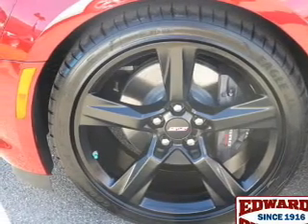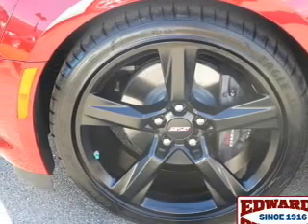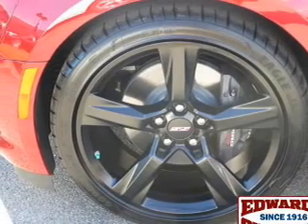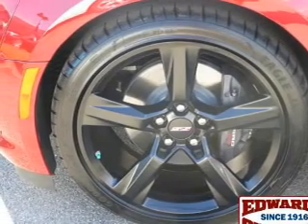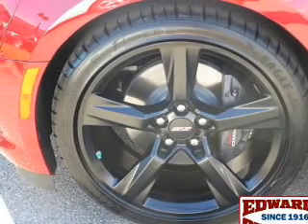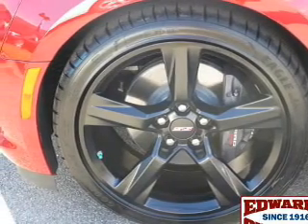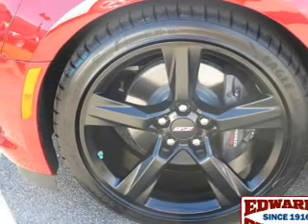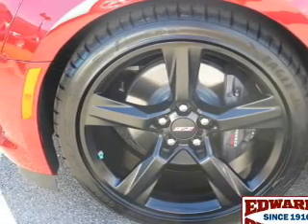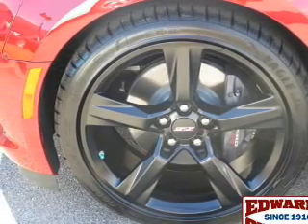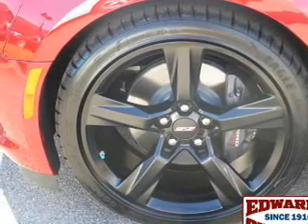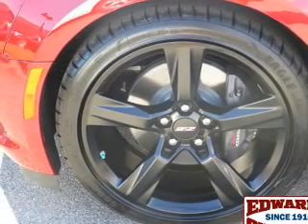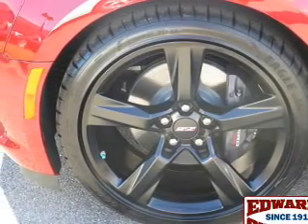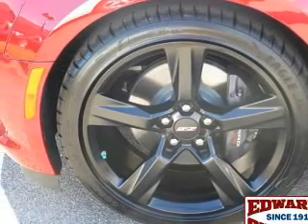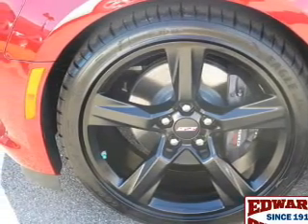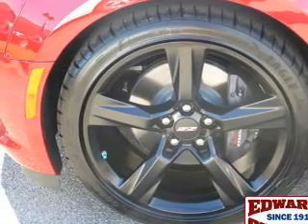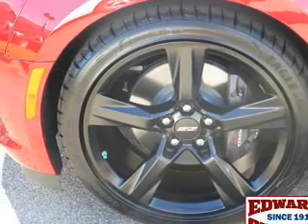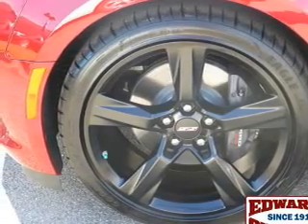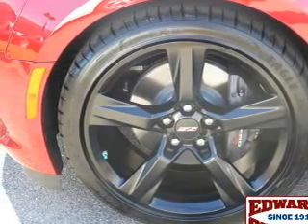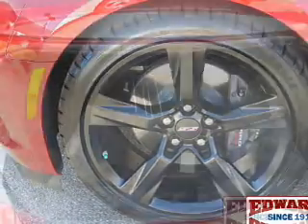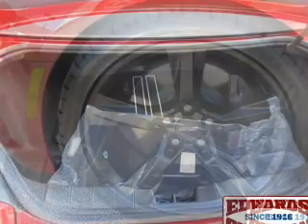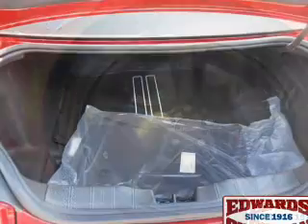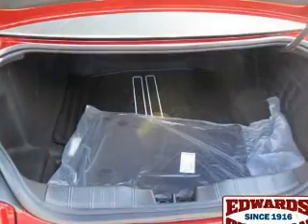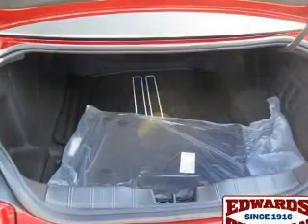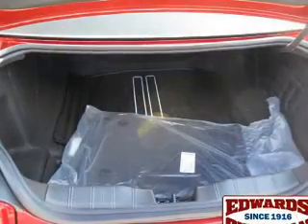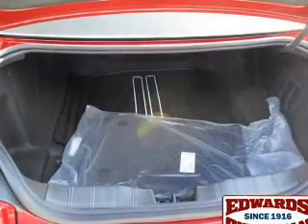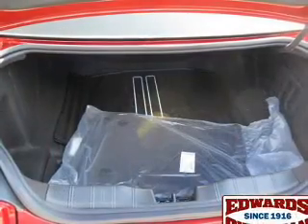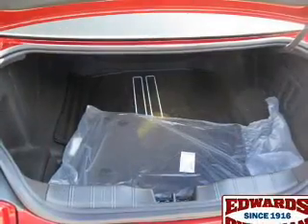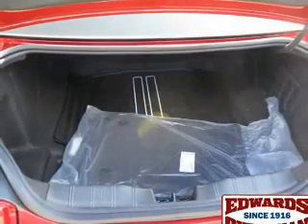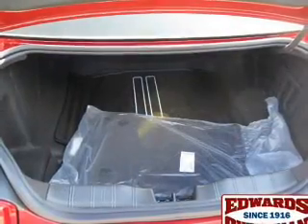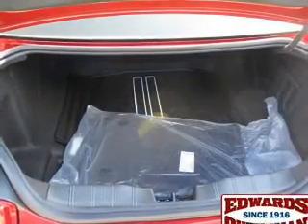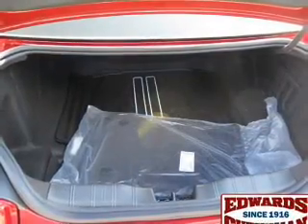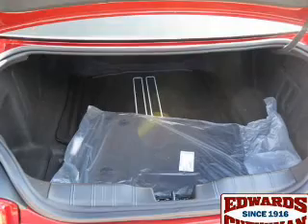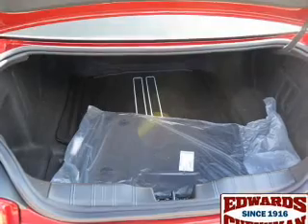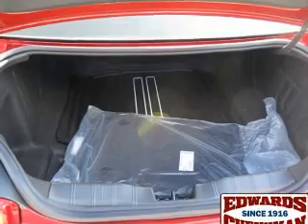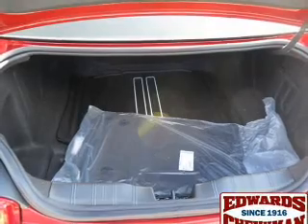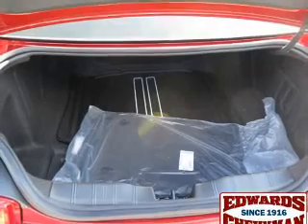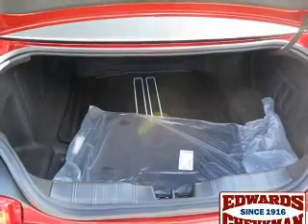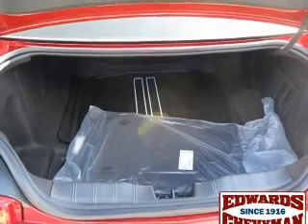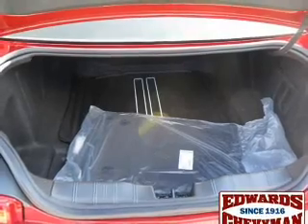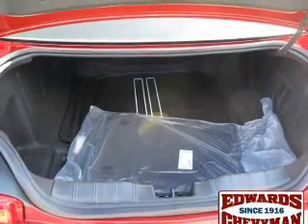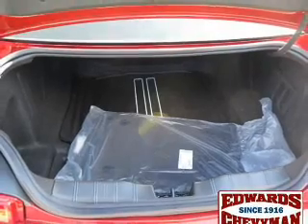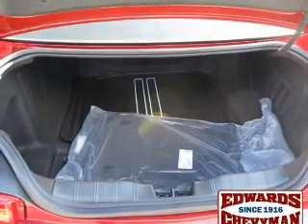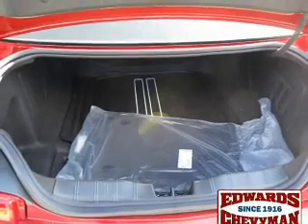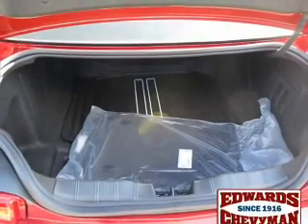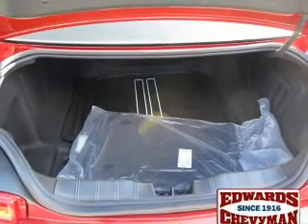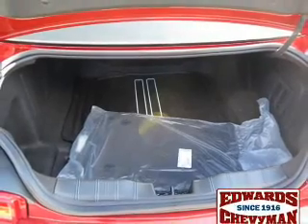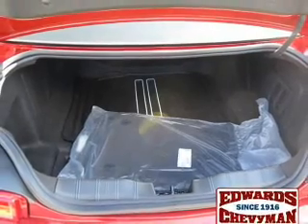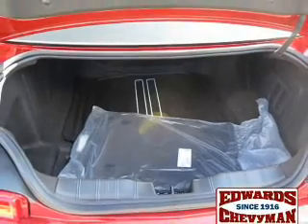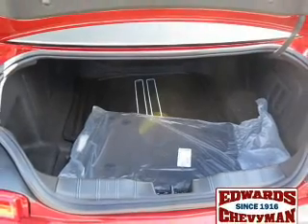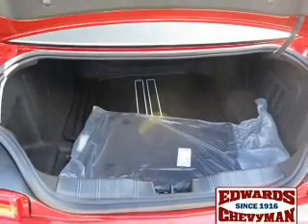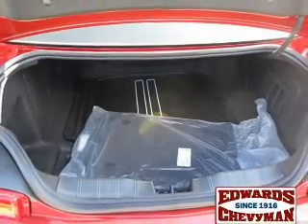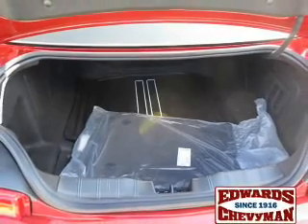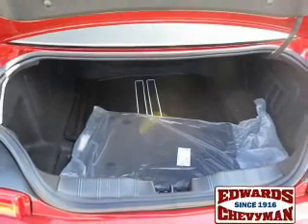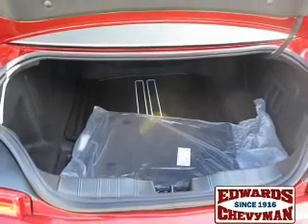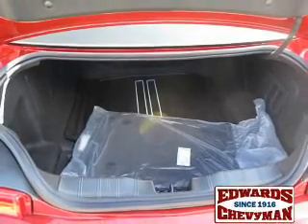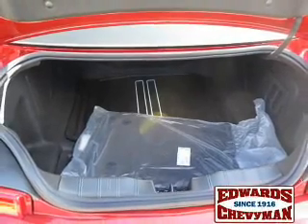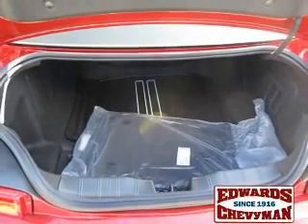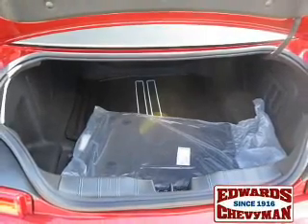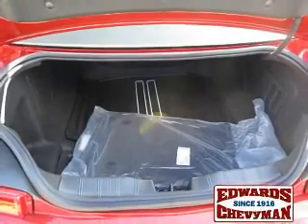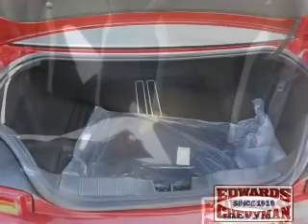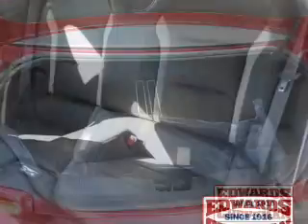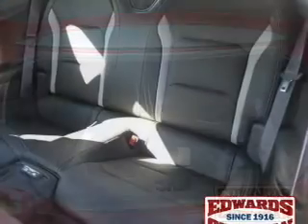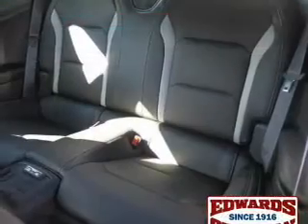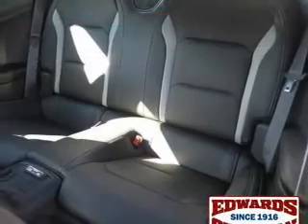Further safety features include stability control, a passenger airbag, low tire pressure warning, front ventilated disc brakes, and daytime running lights.